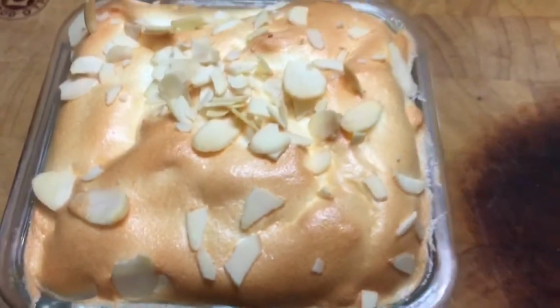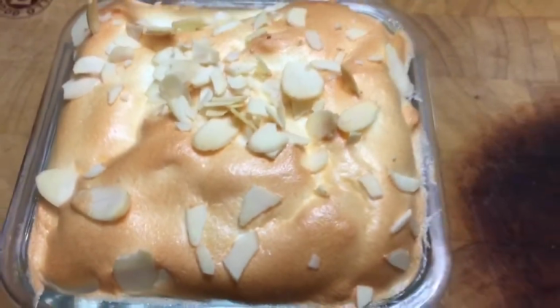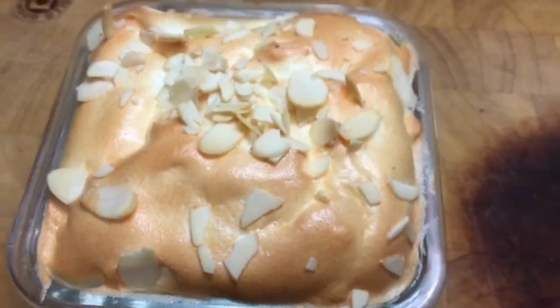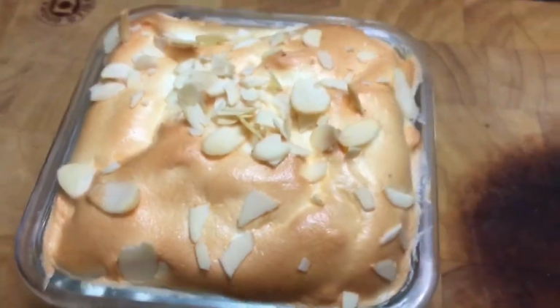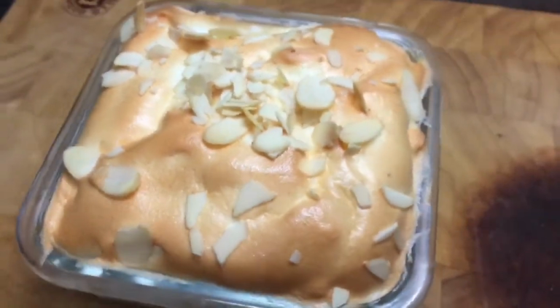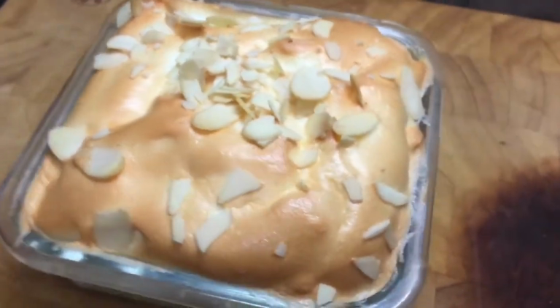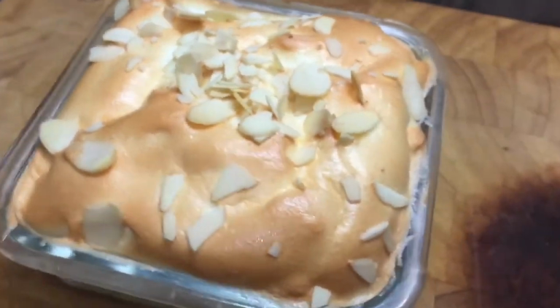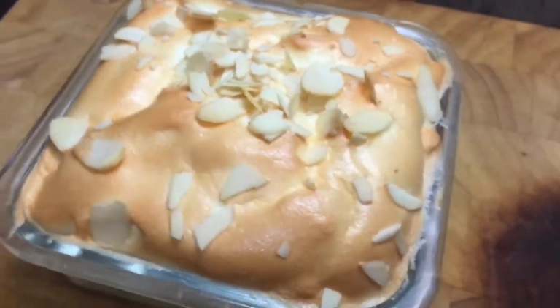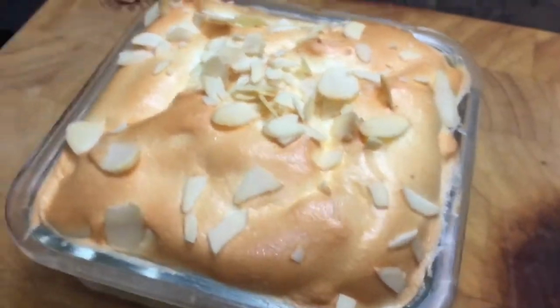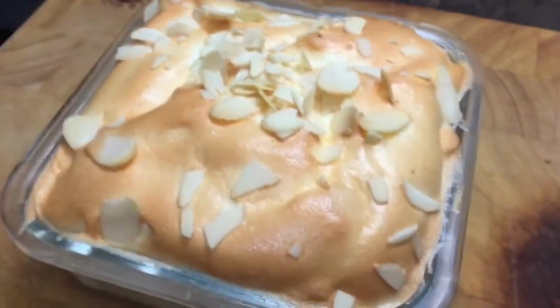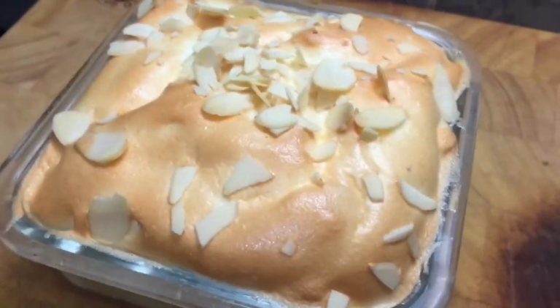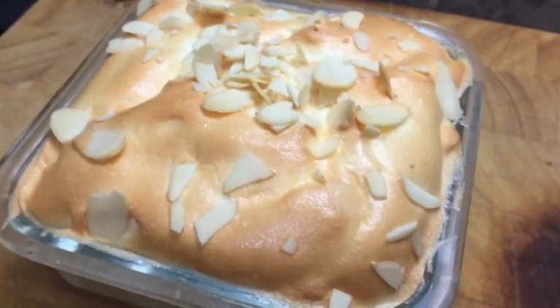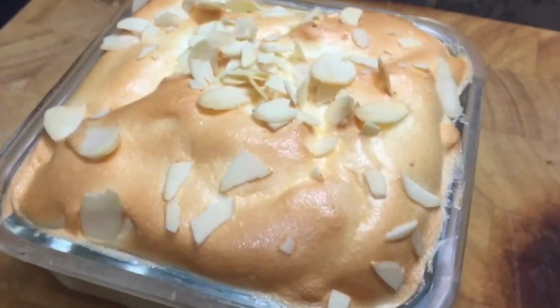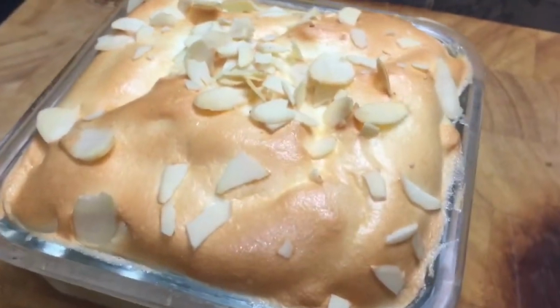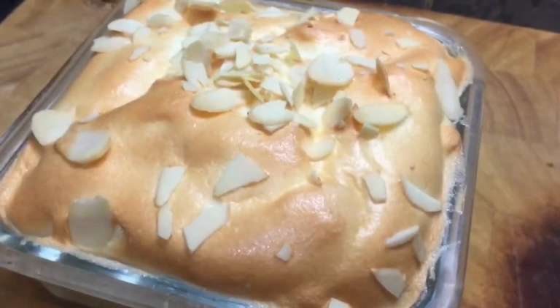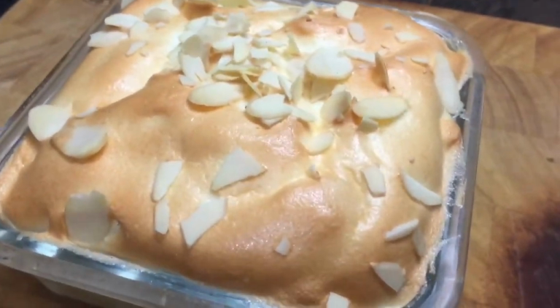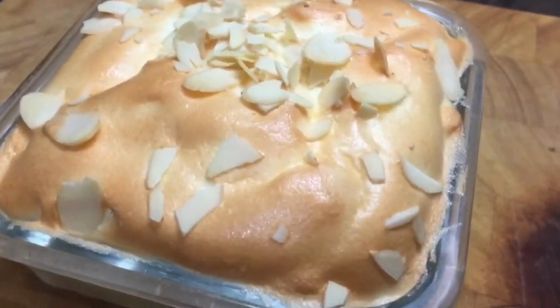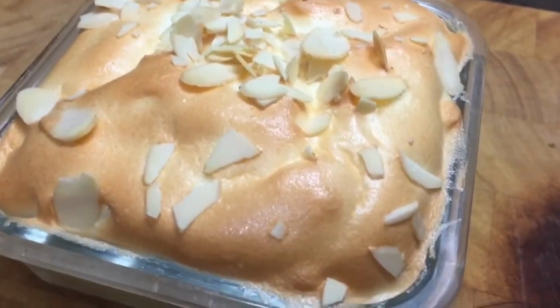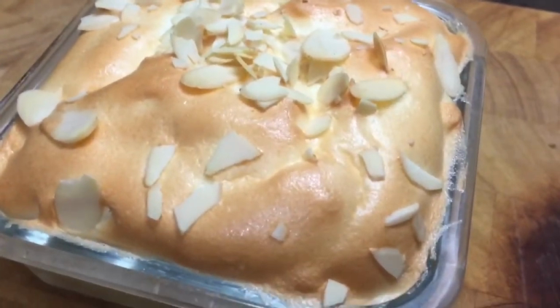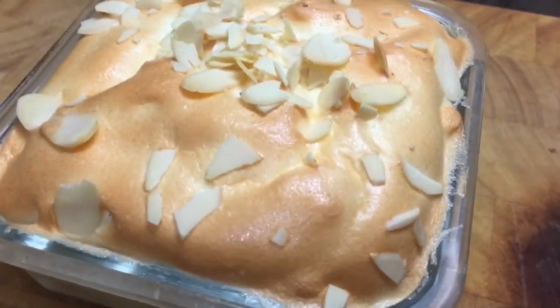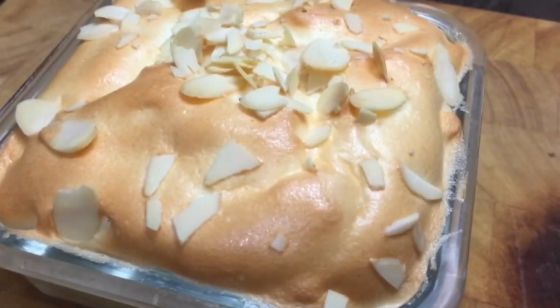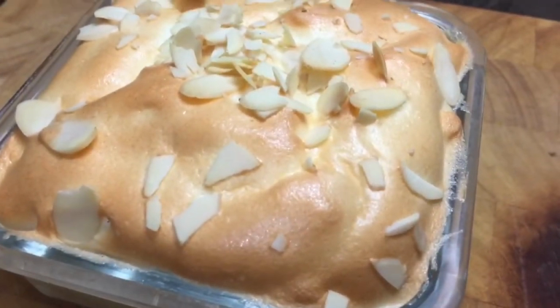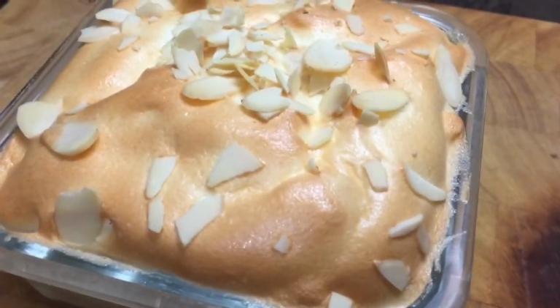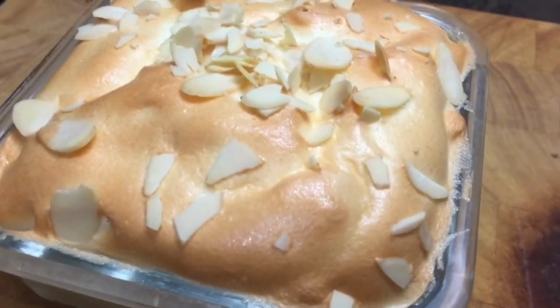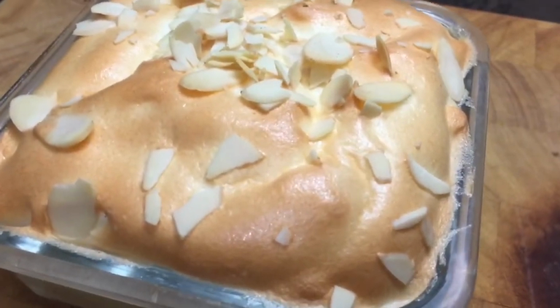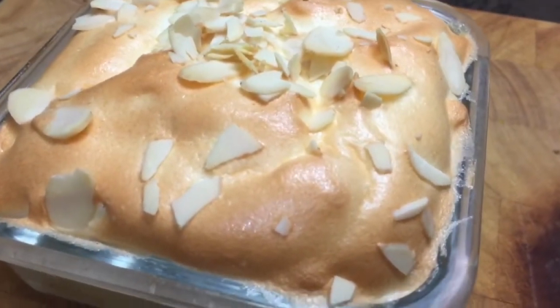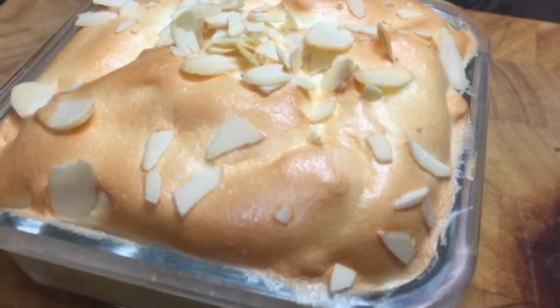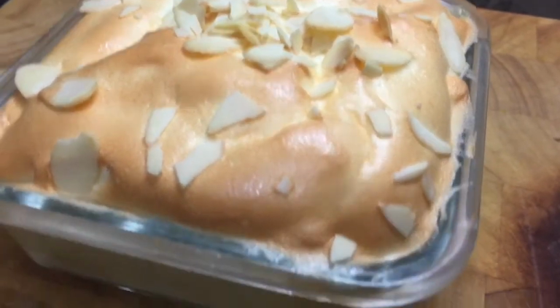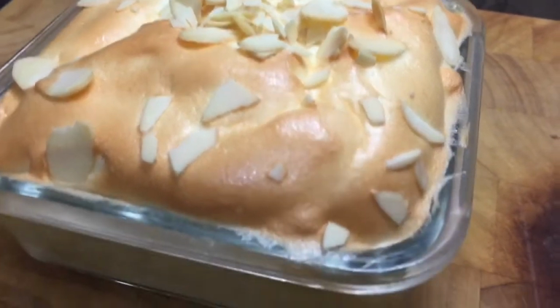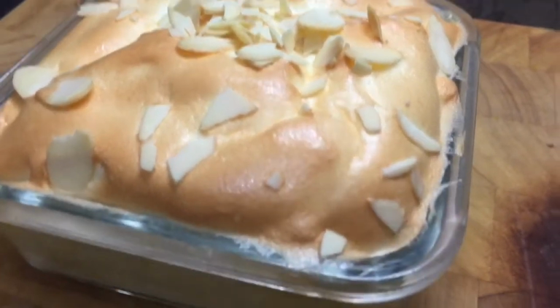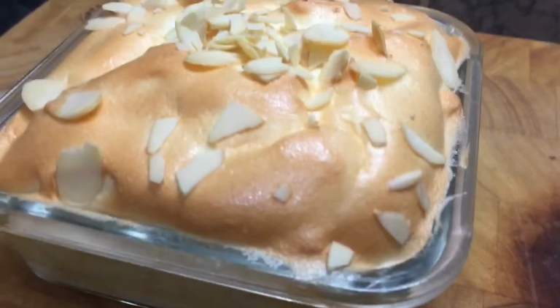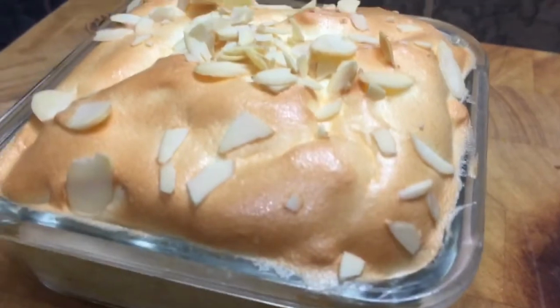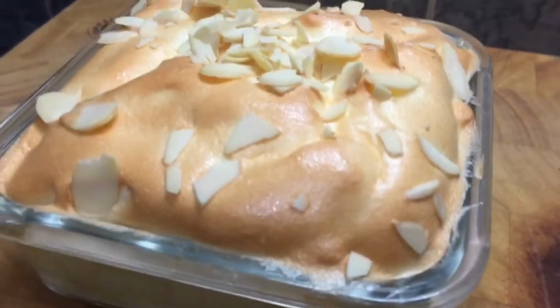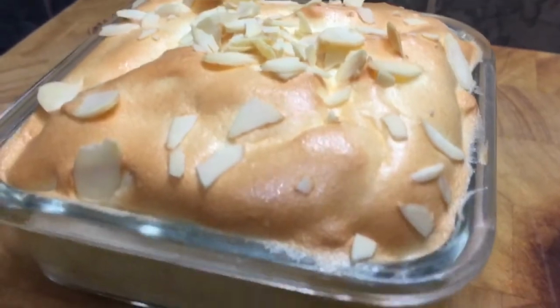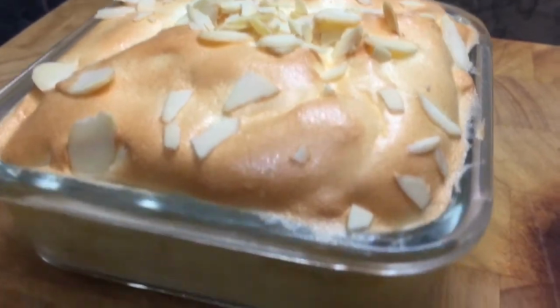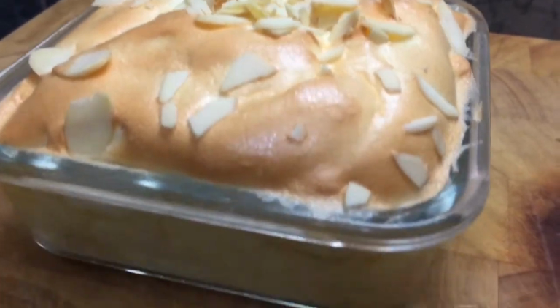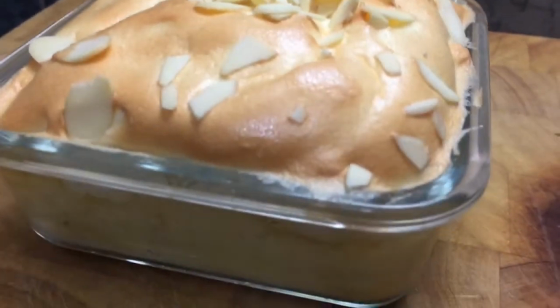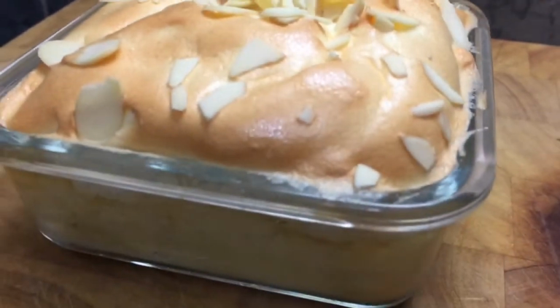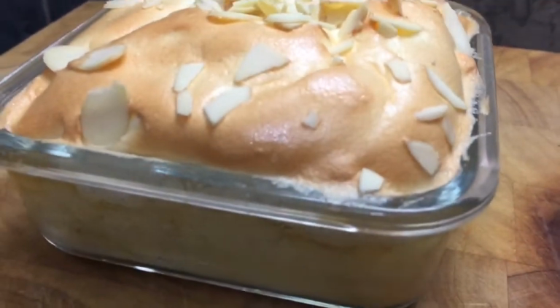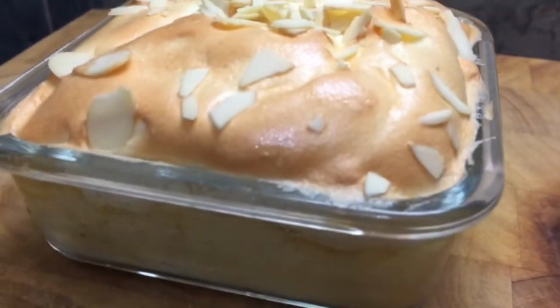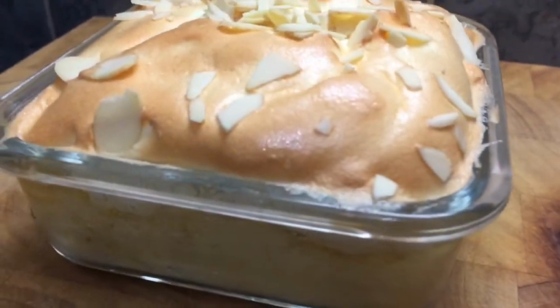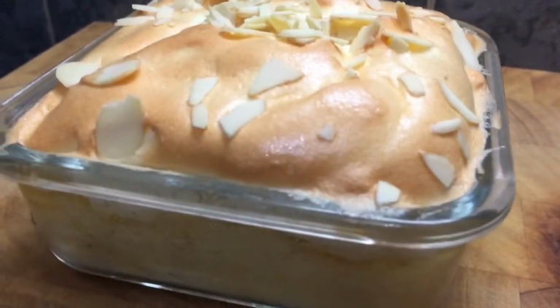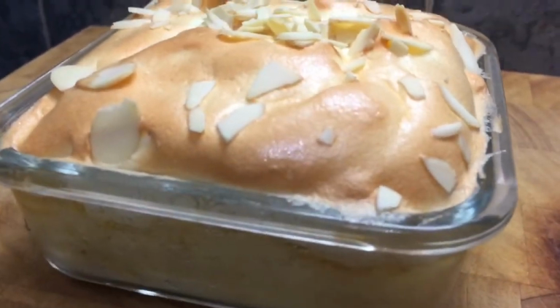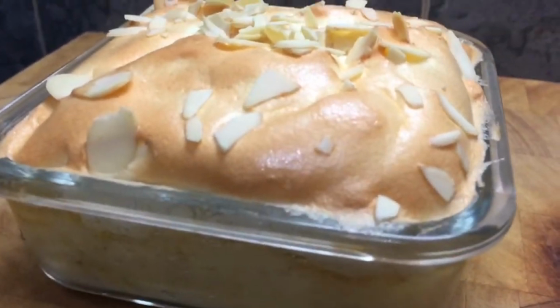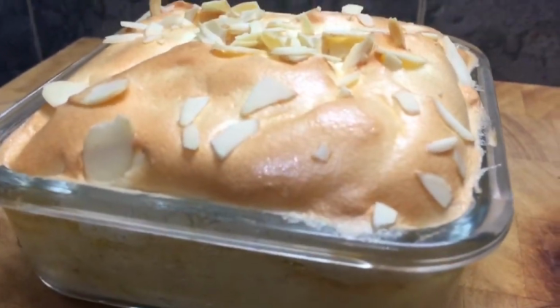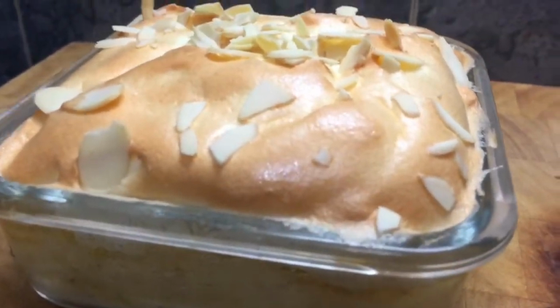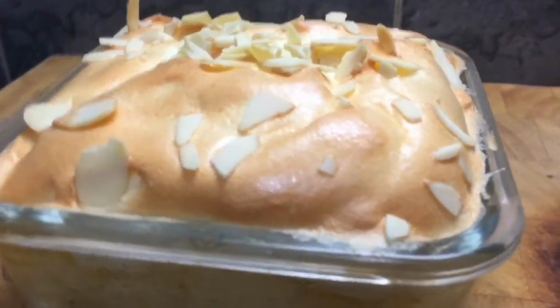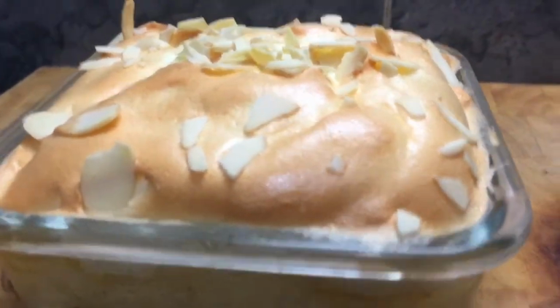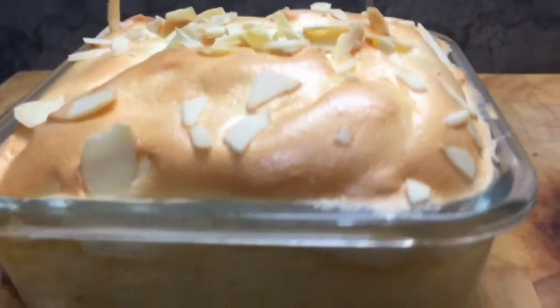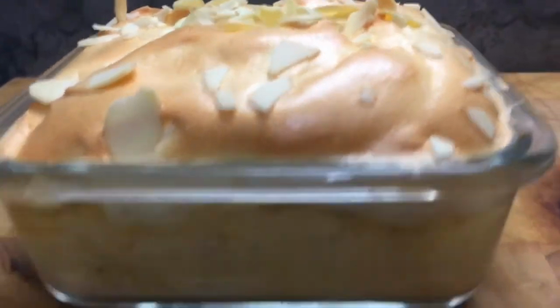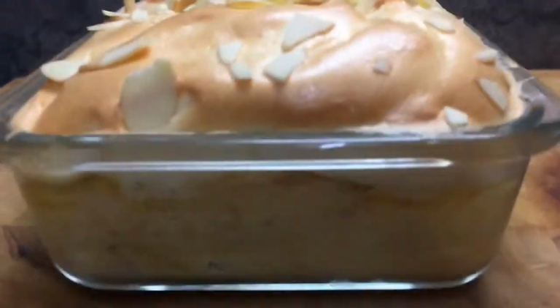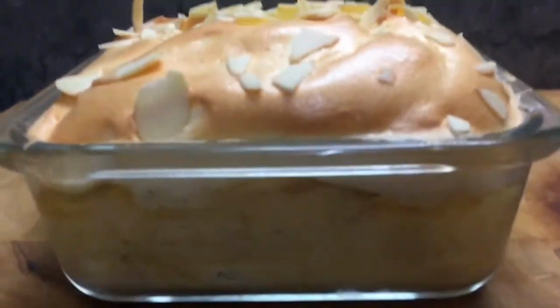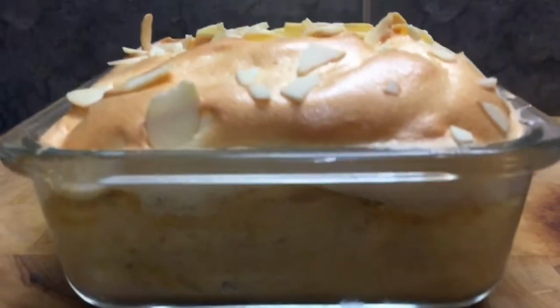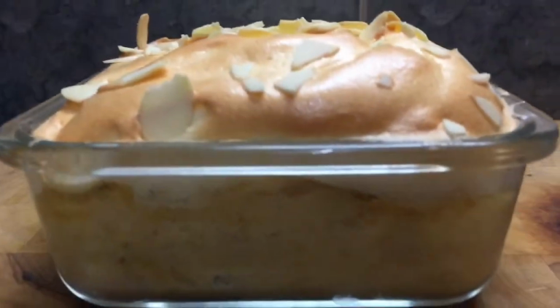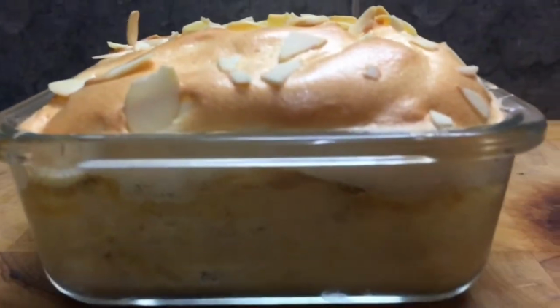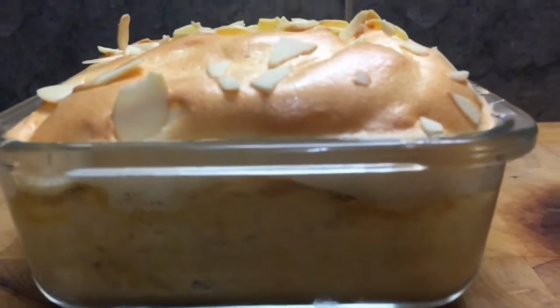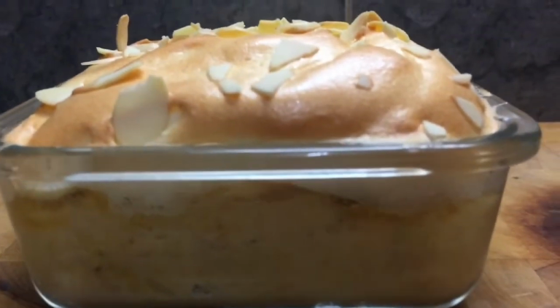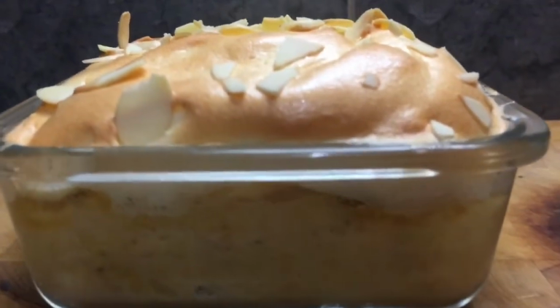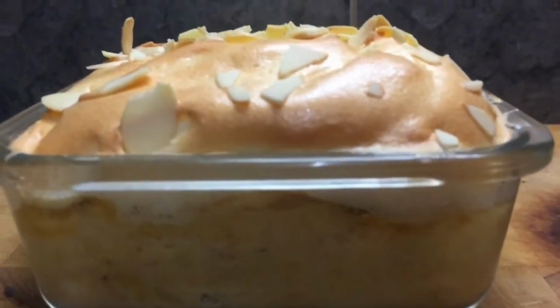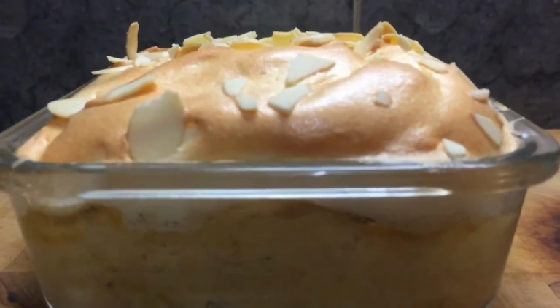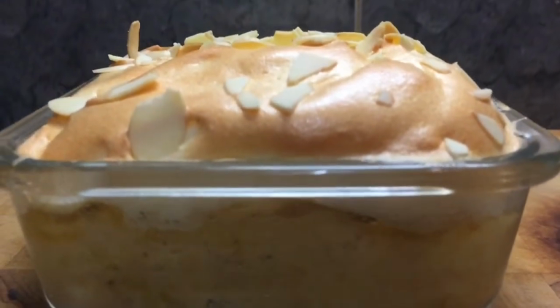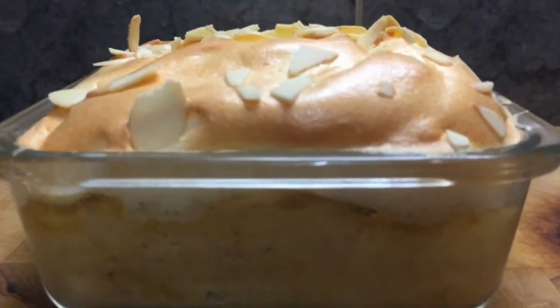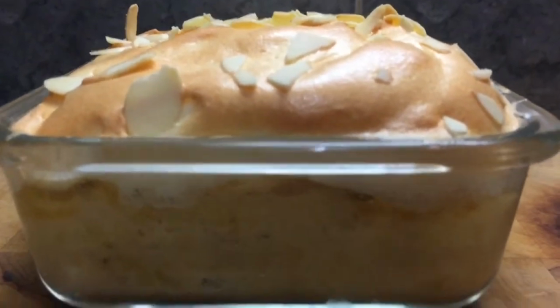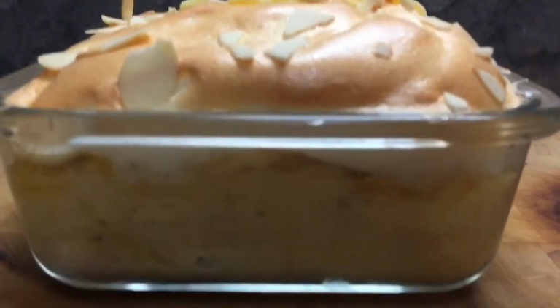It's just one point for the almonds on top and the rest is no count. Absolutely scrumptious.